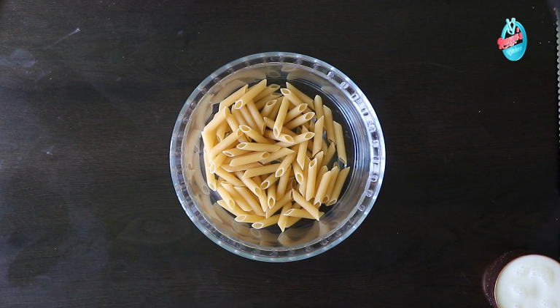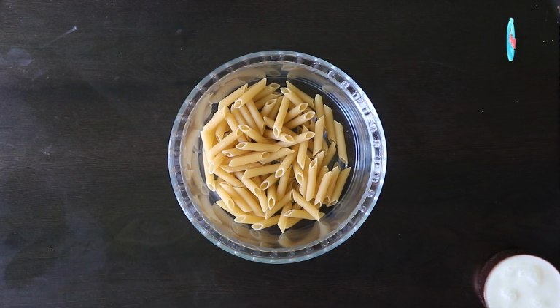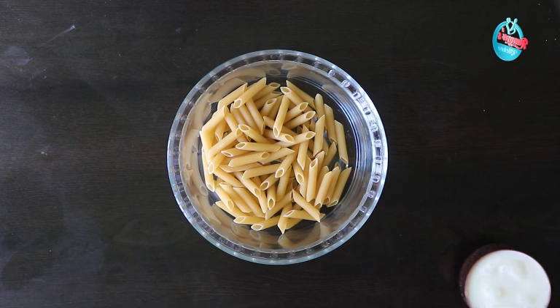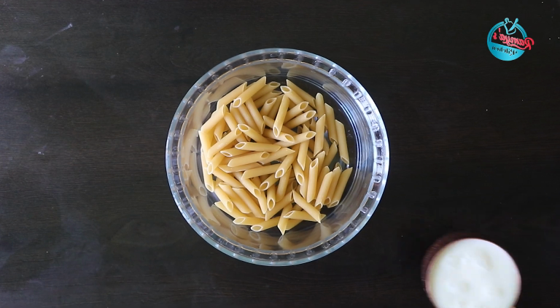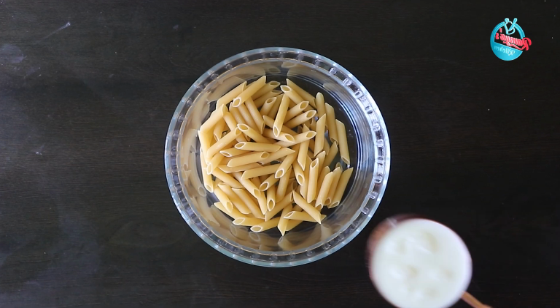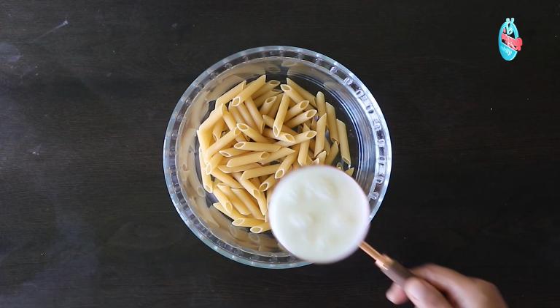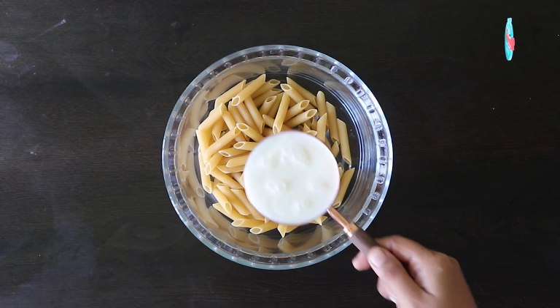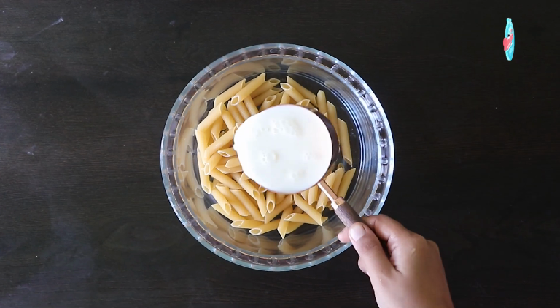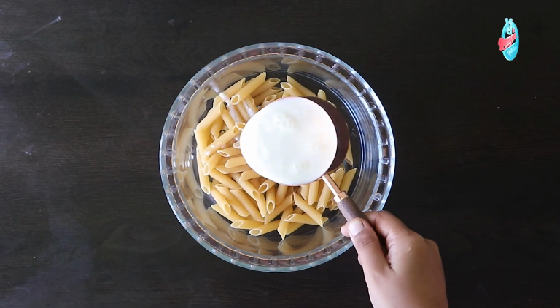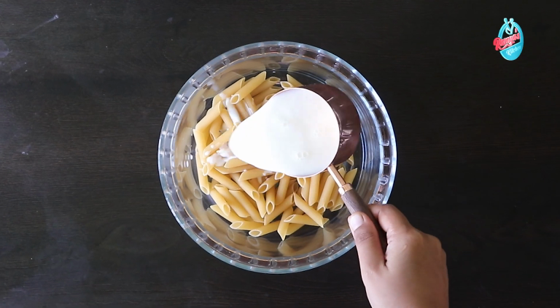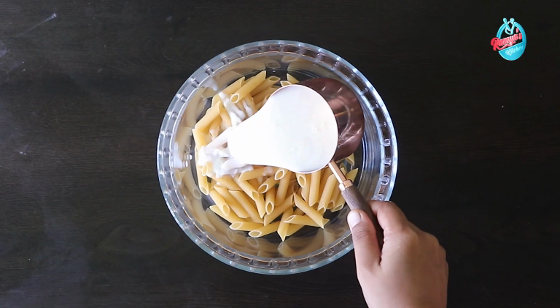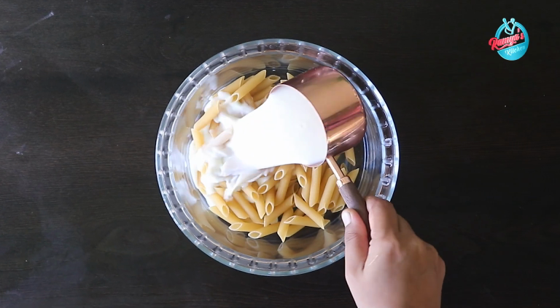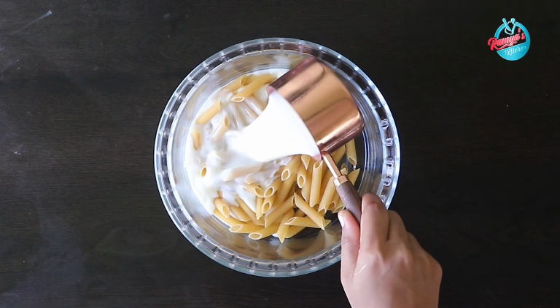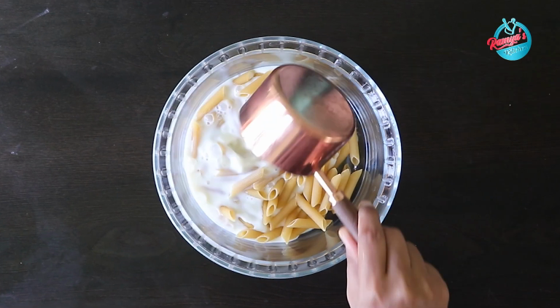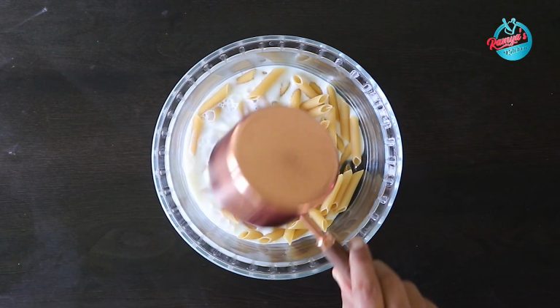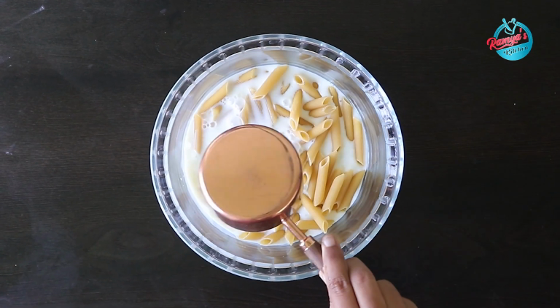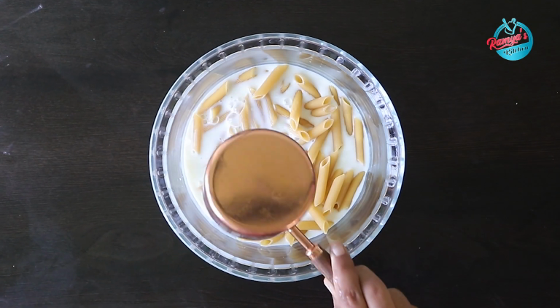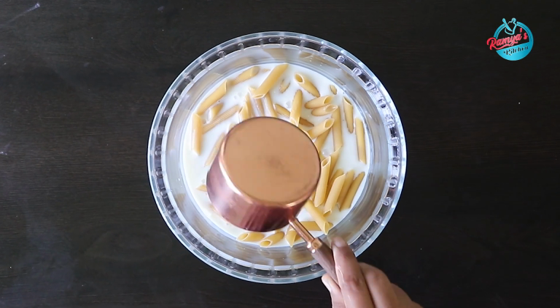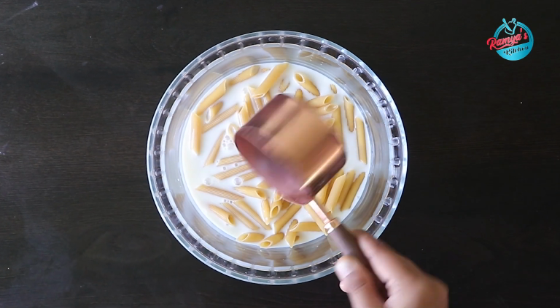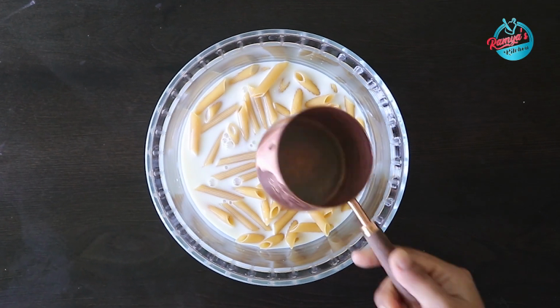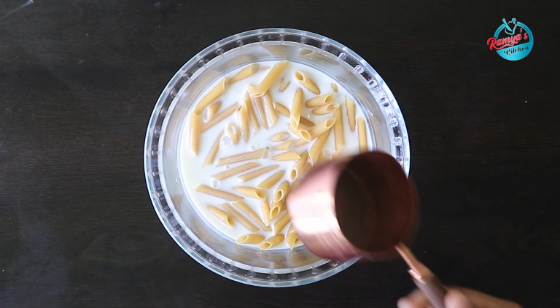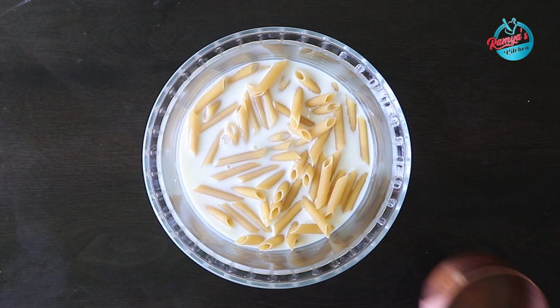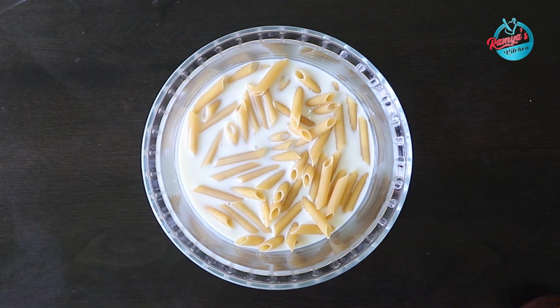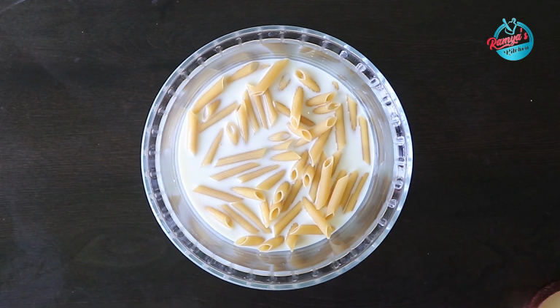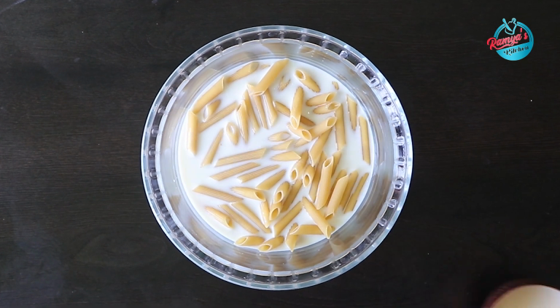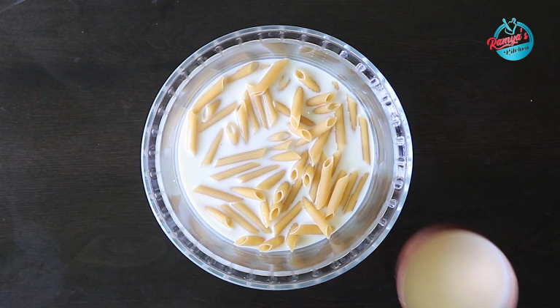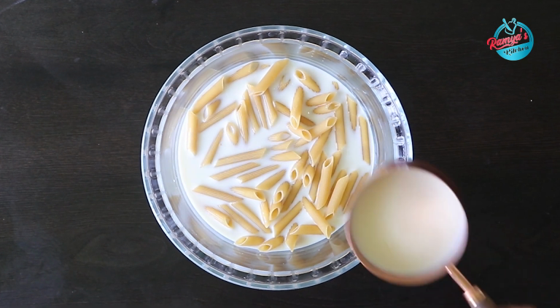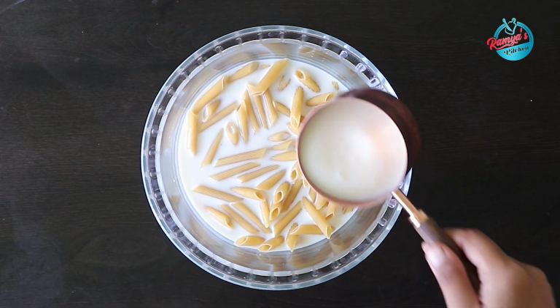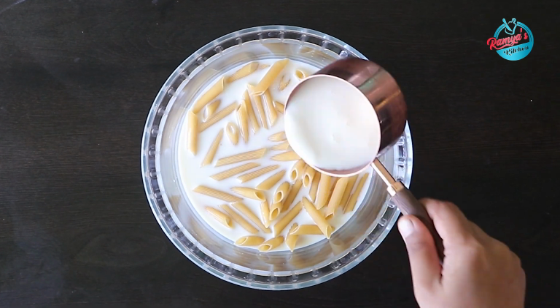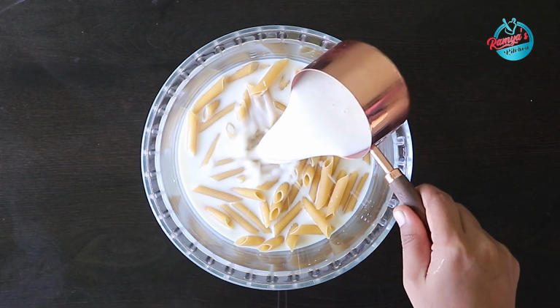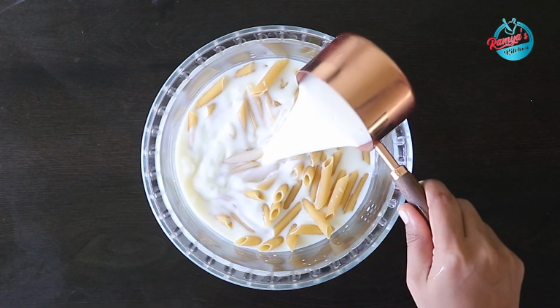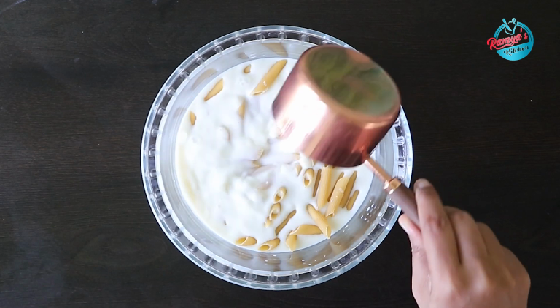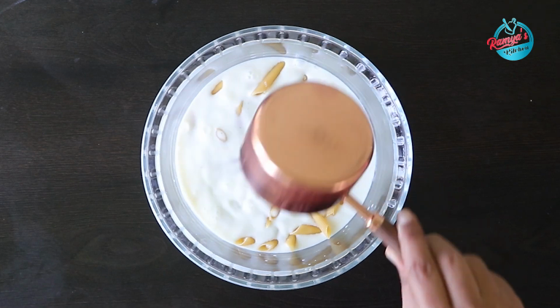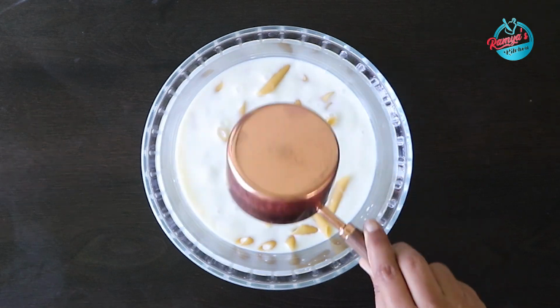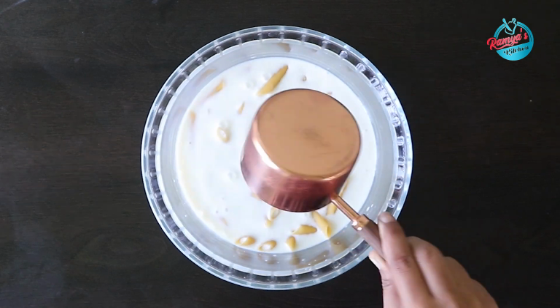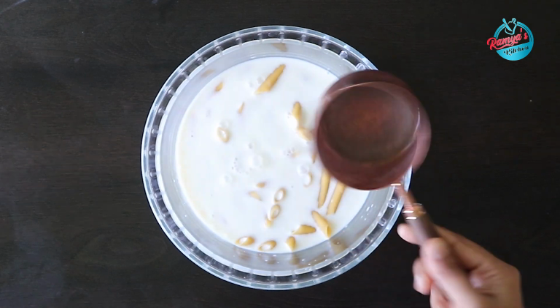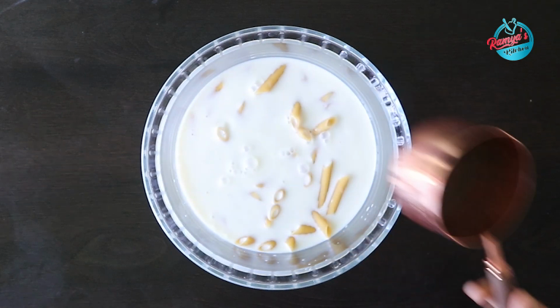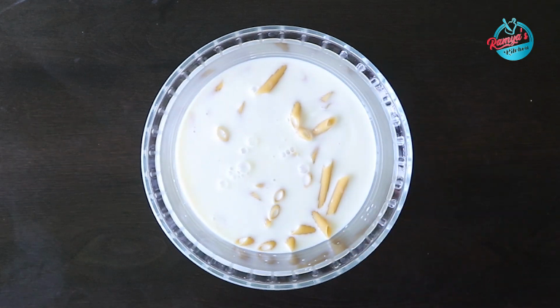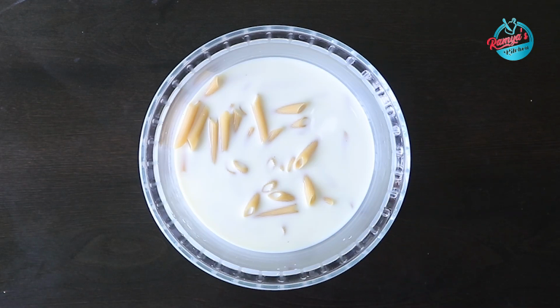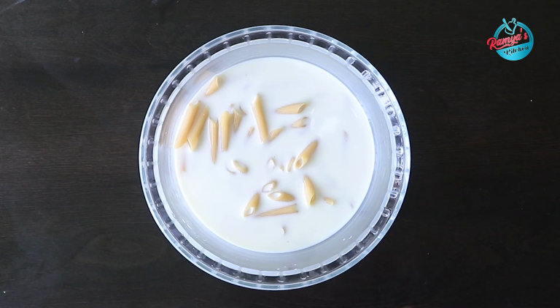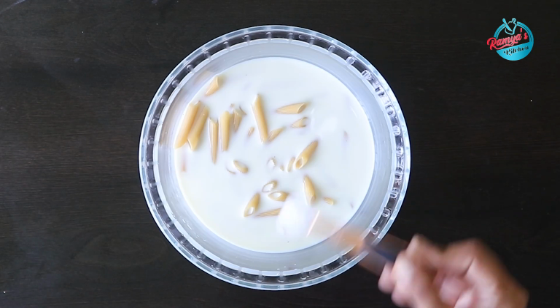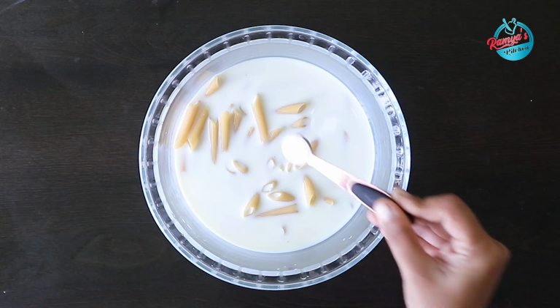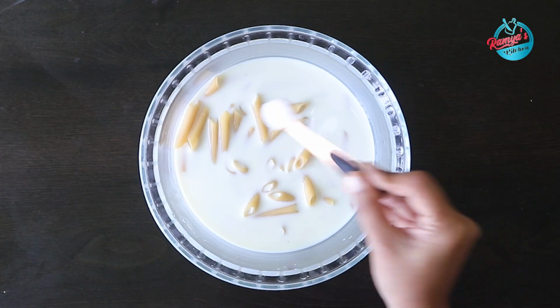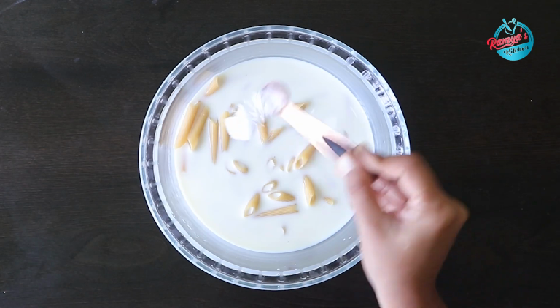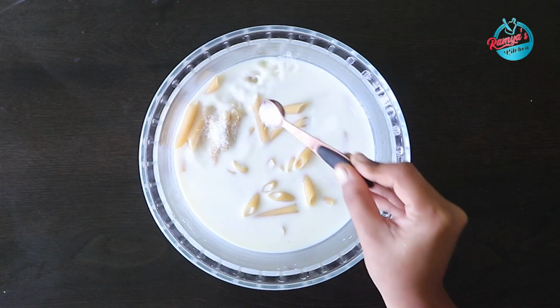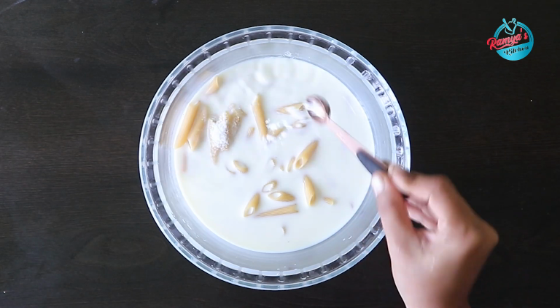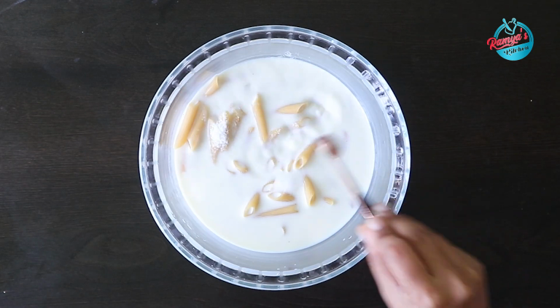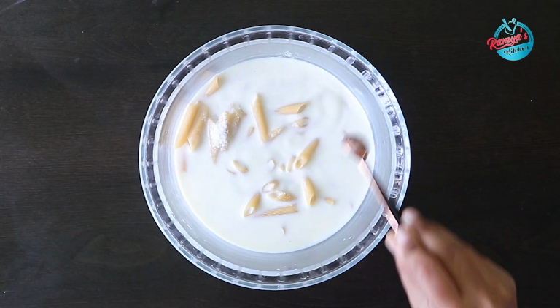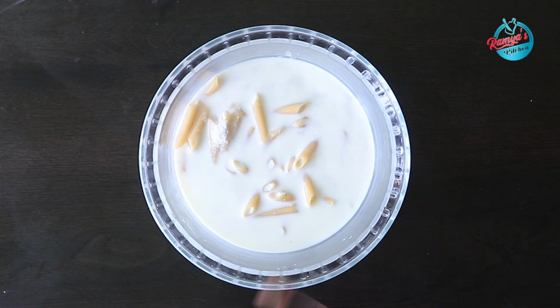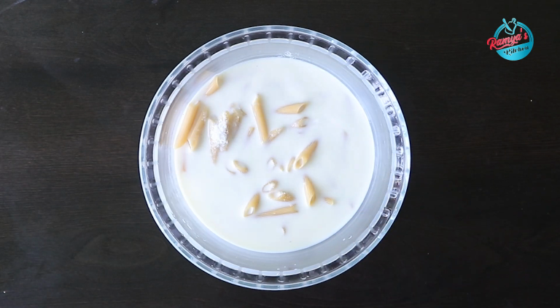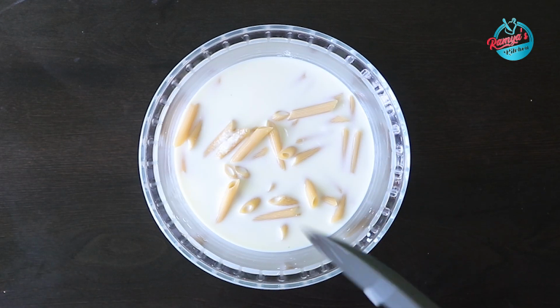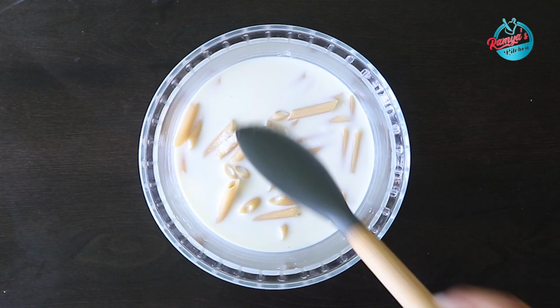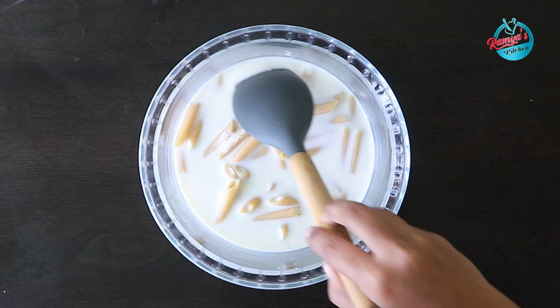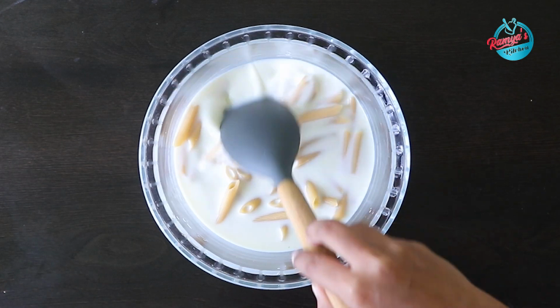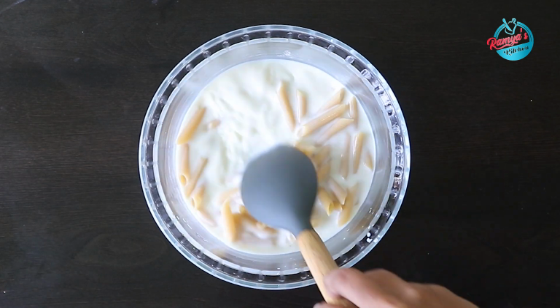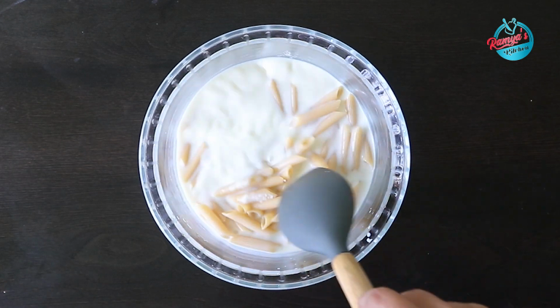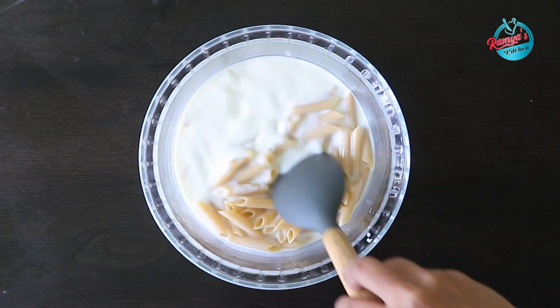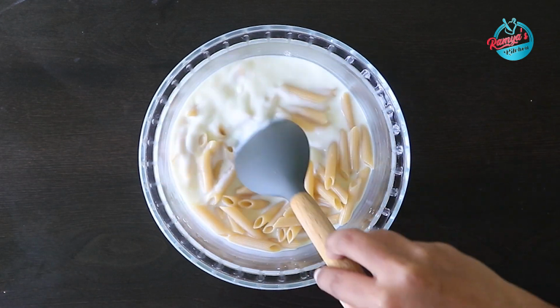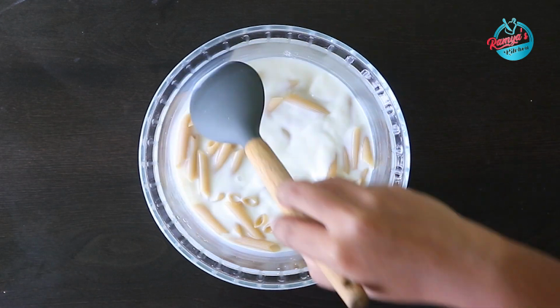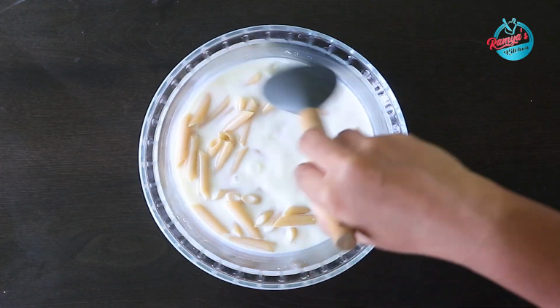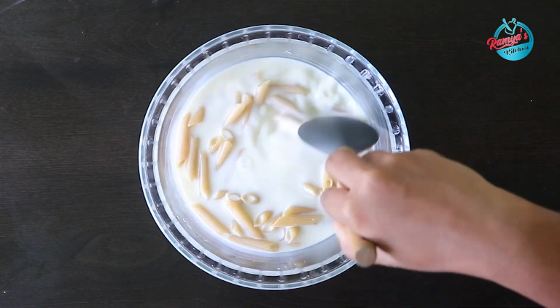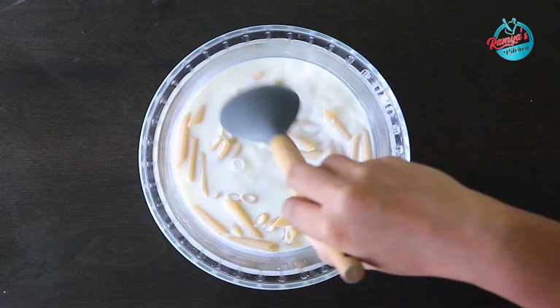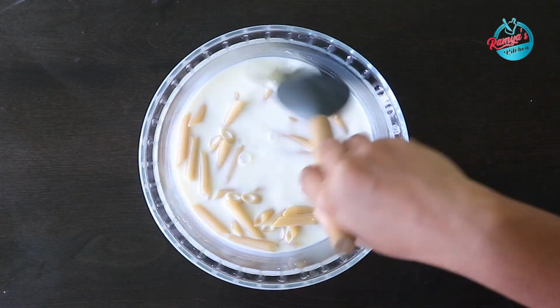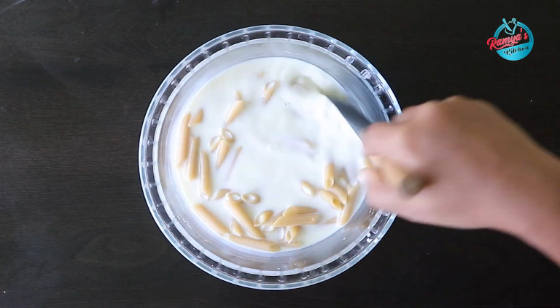Add 1 cup of Pals. Add 1 teaspoon of Pals. Put it in the microwave.